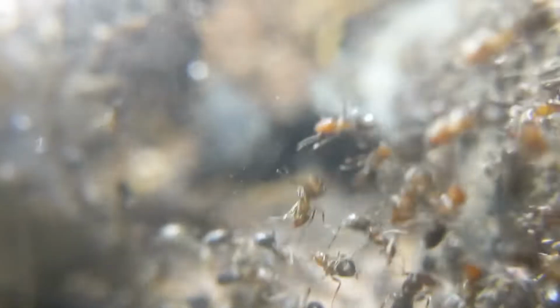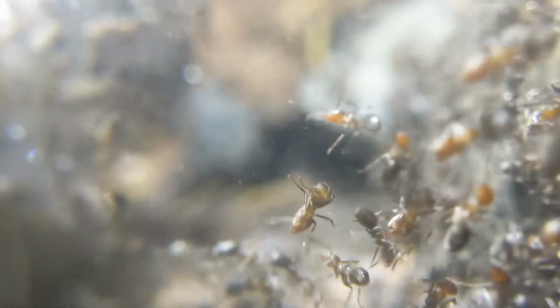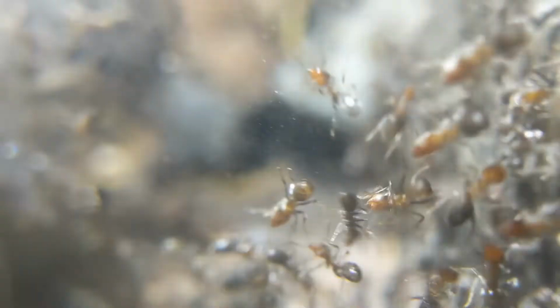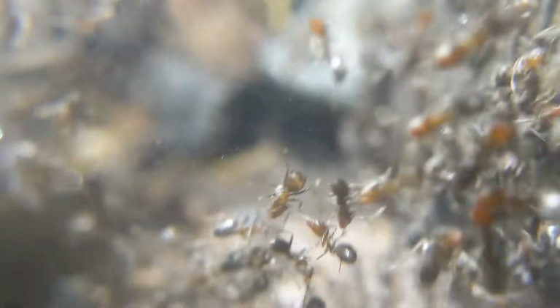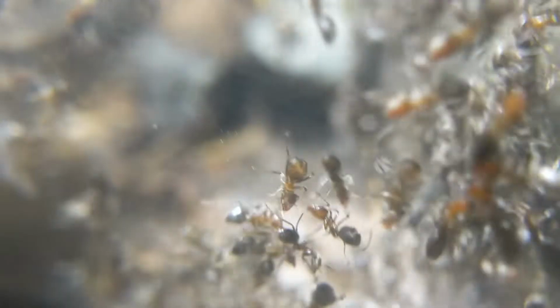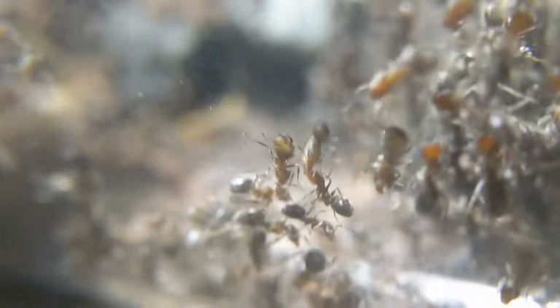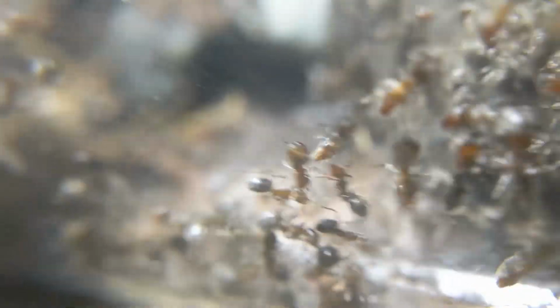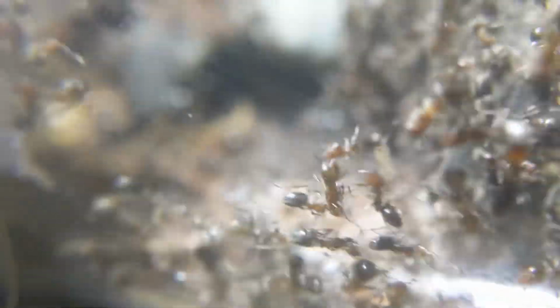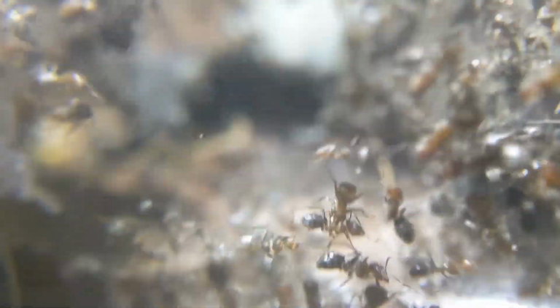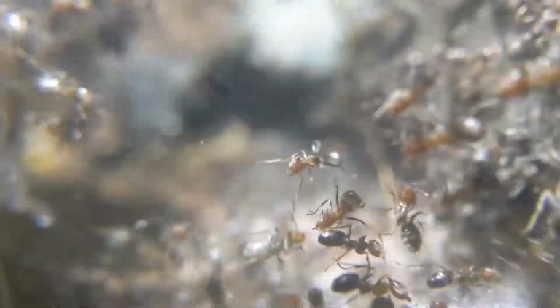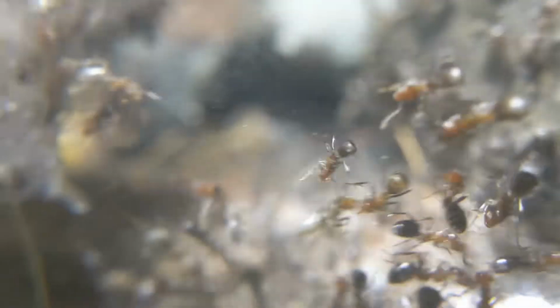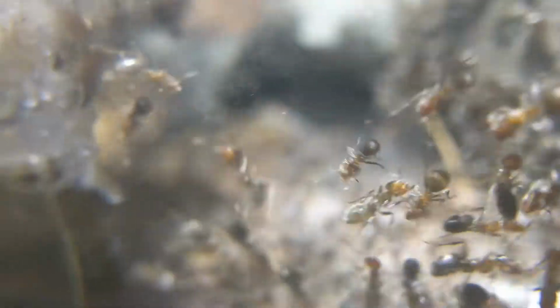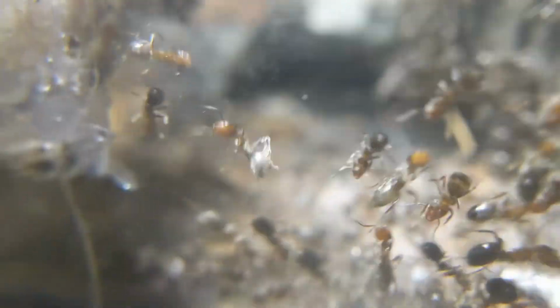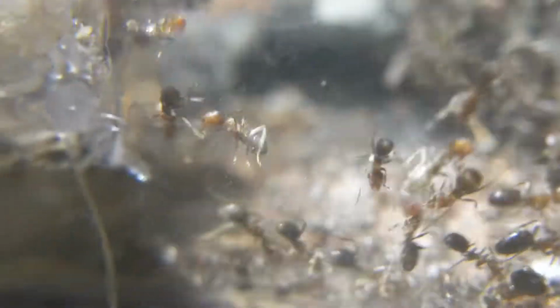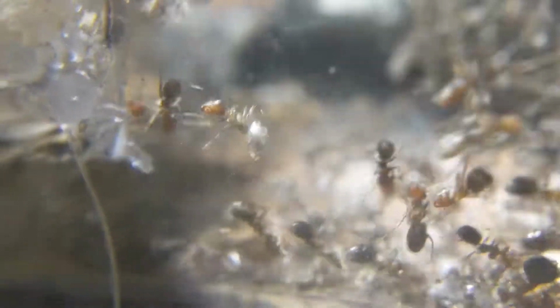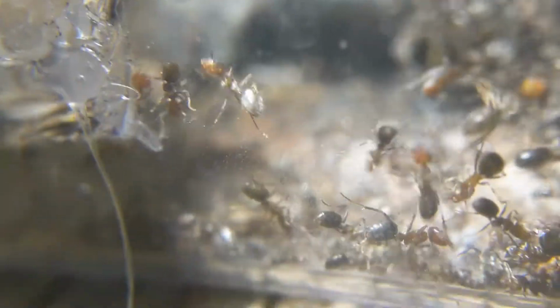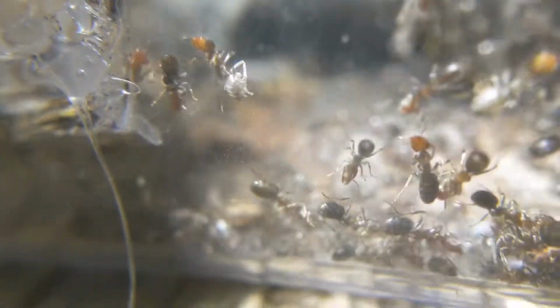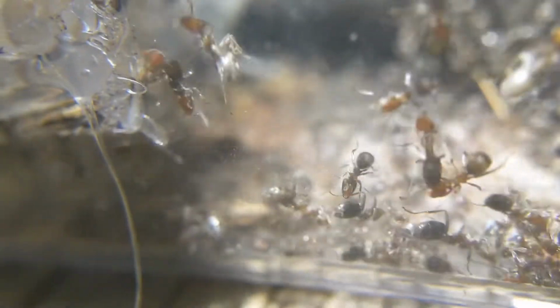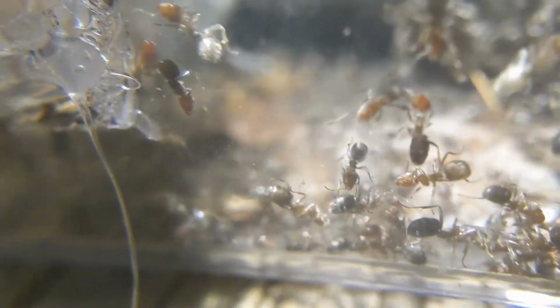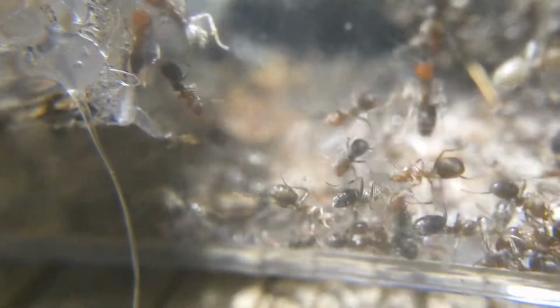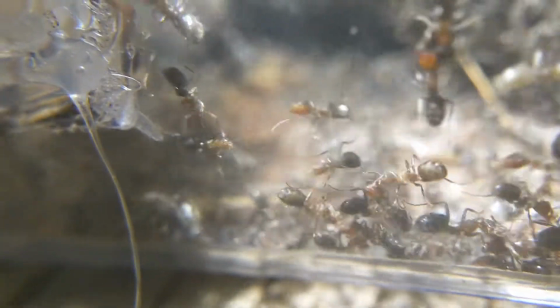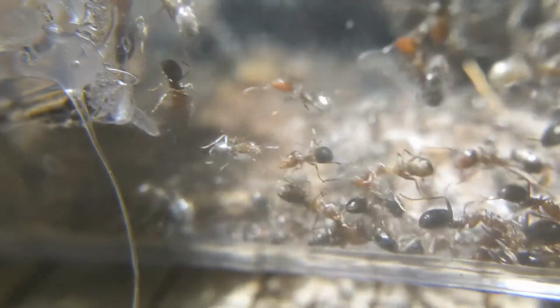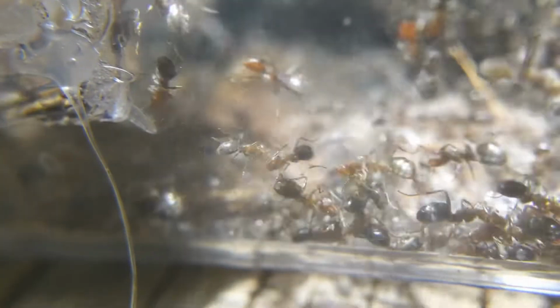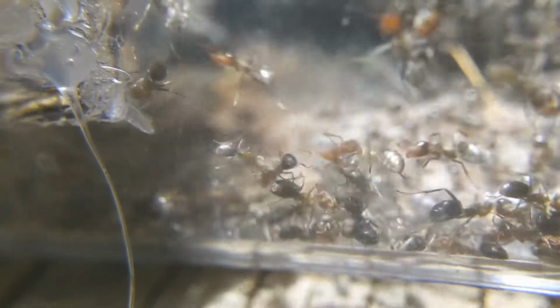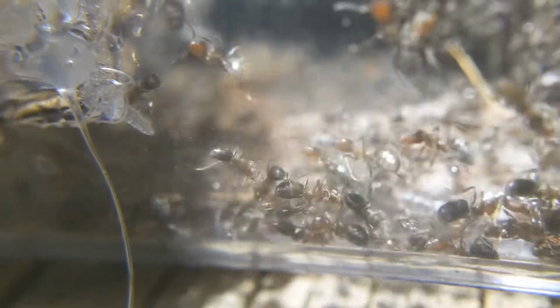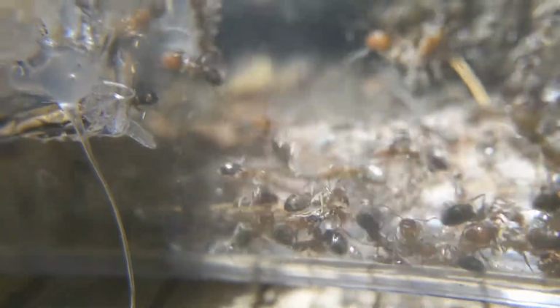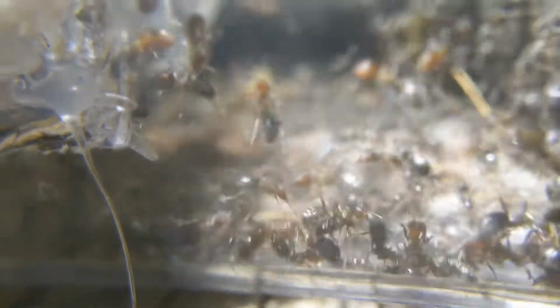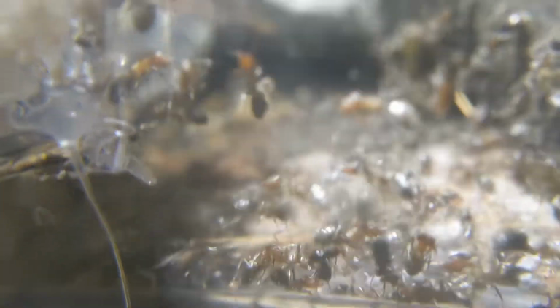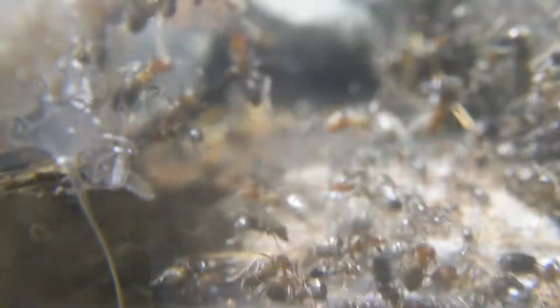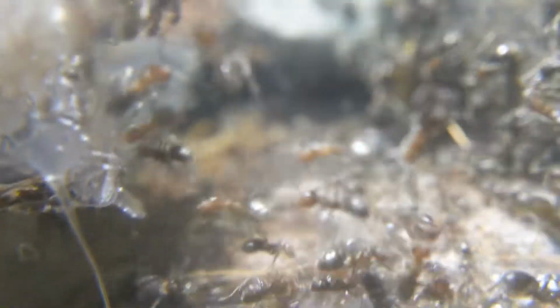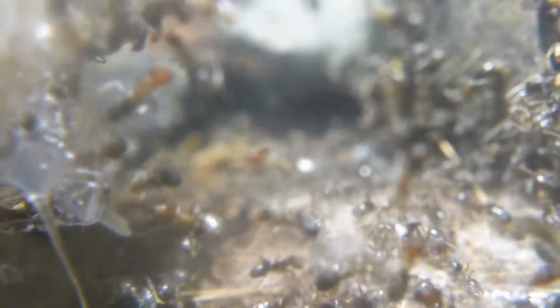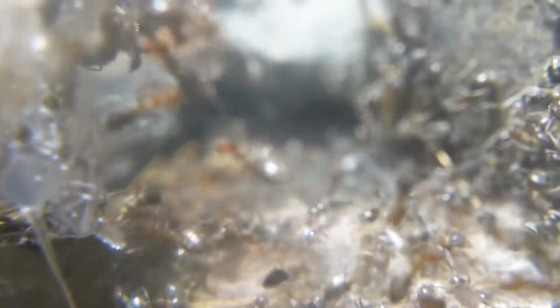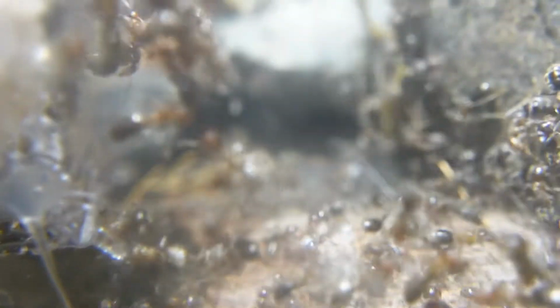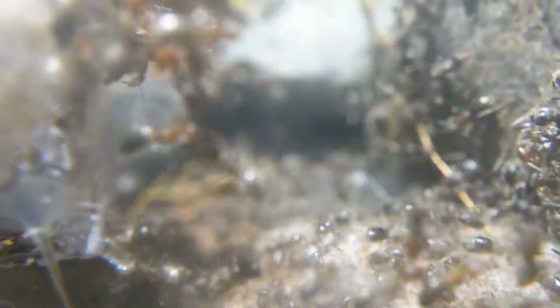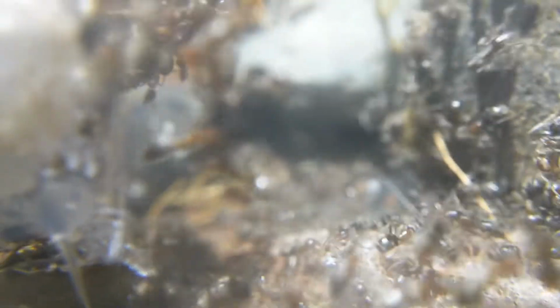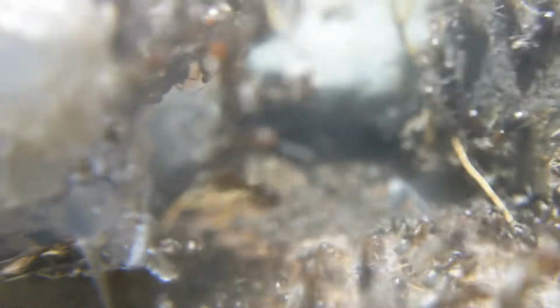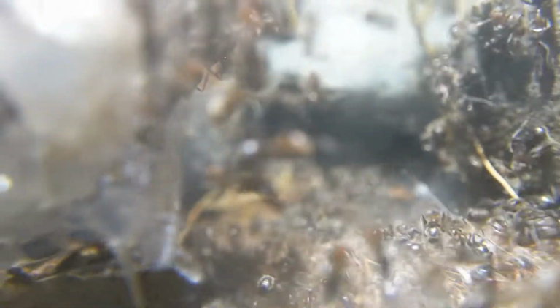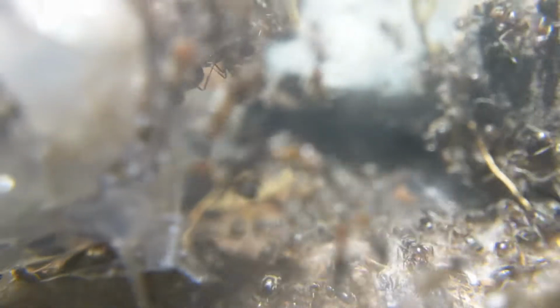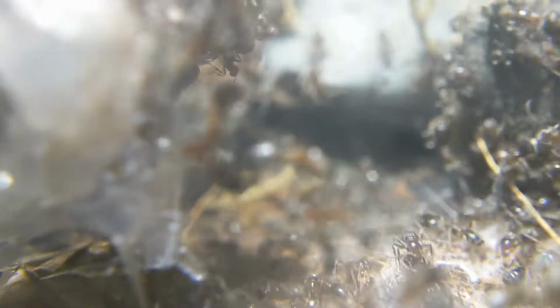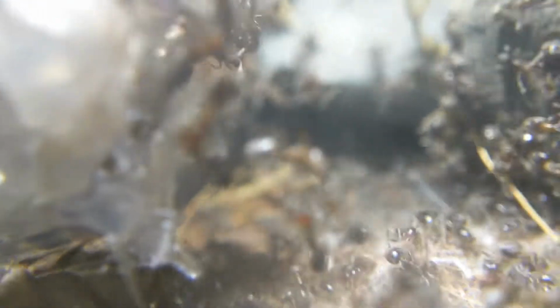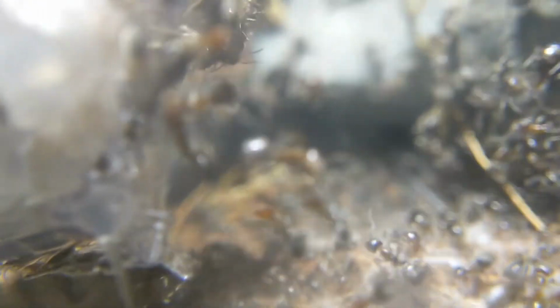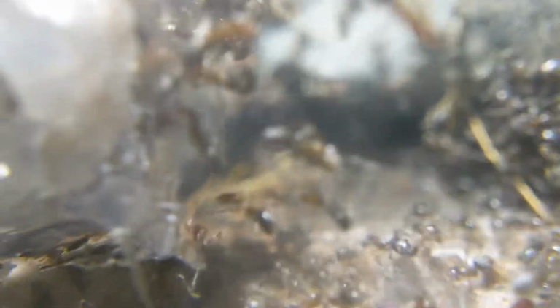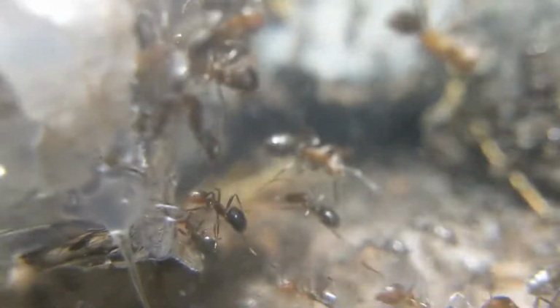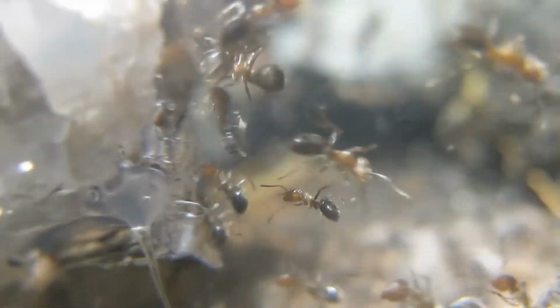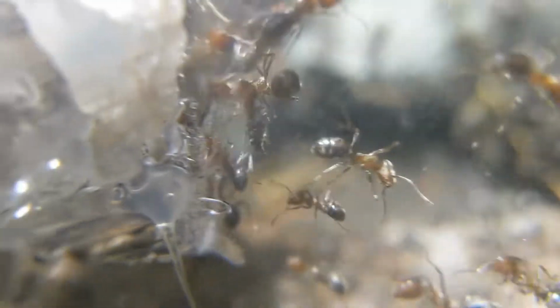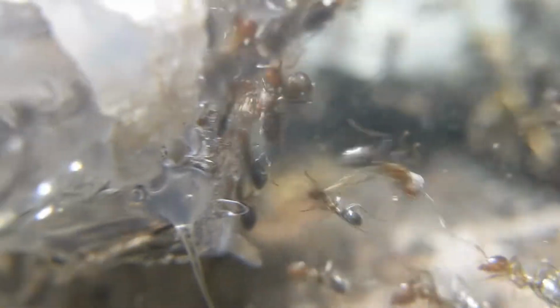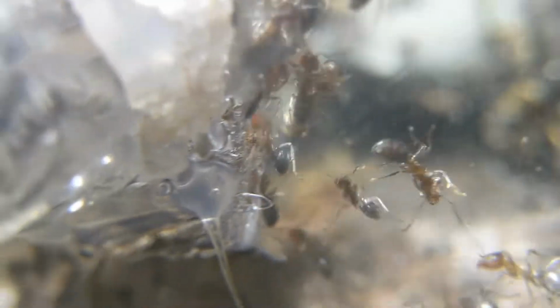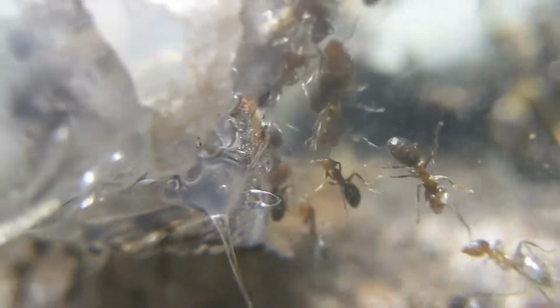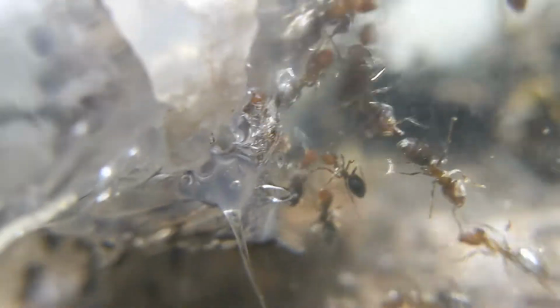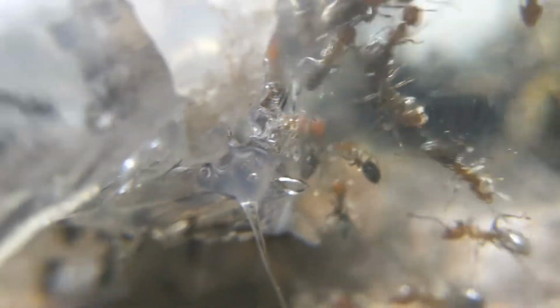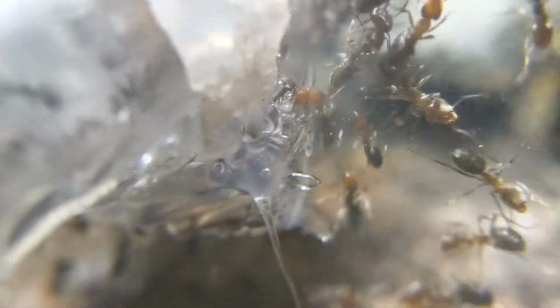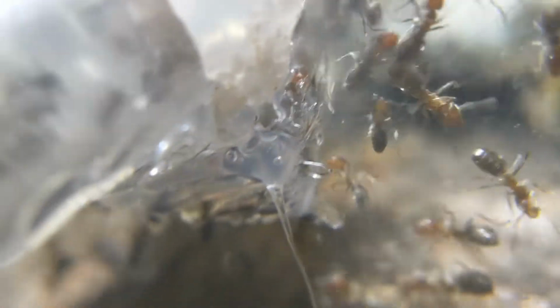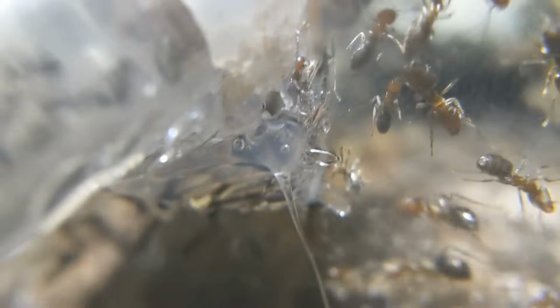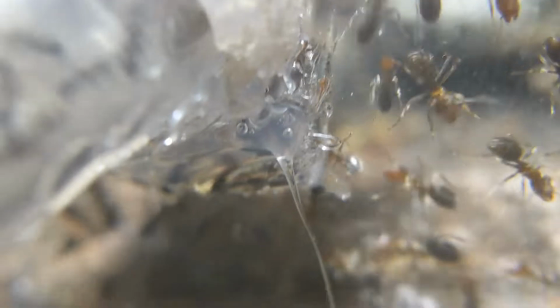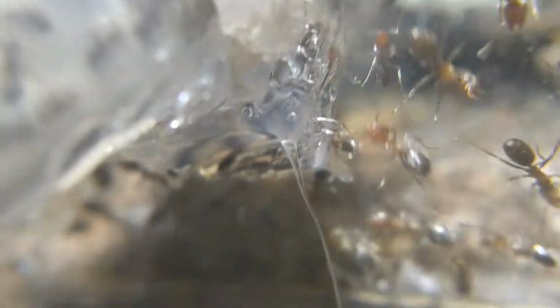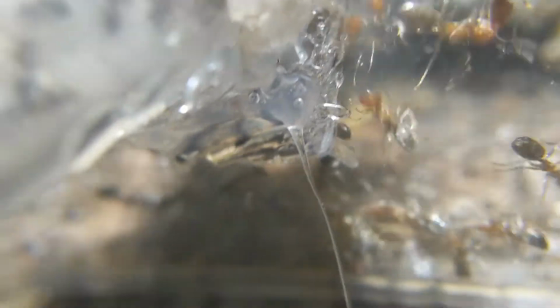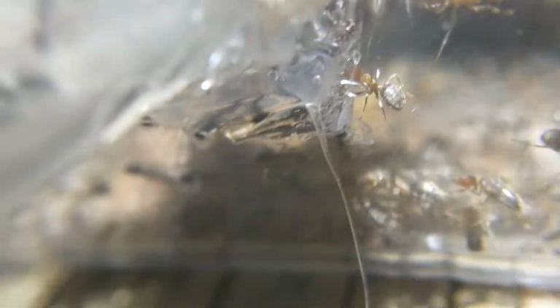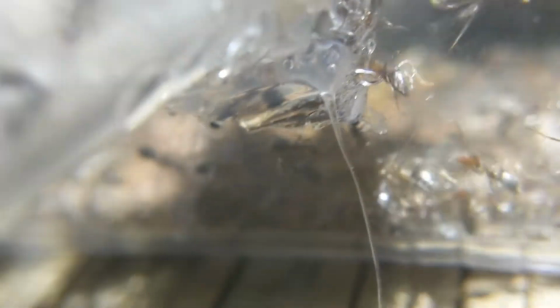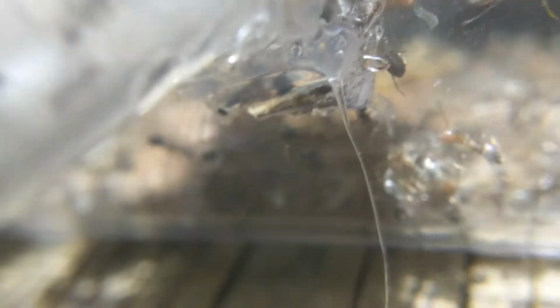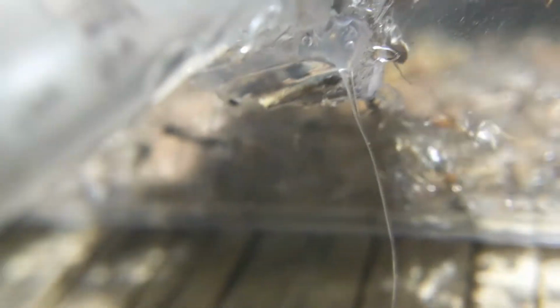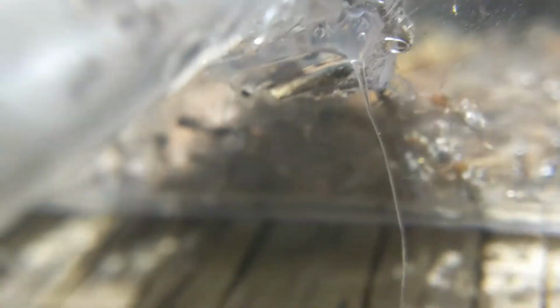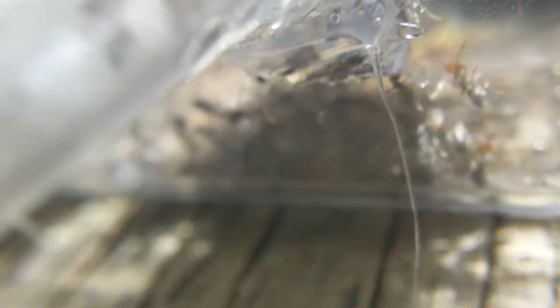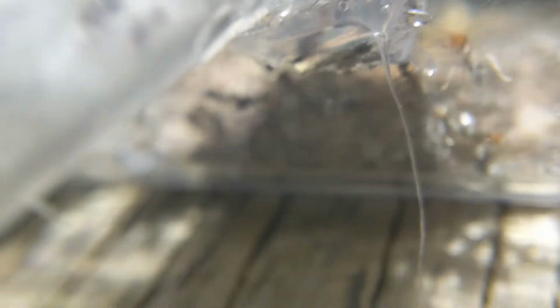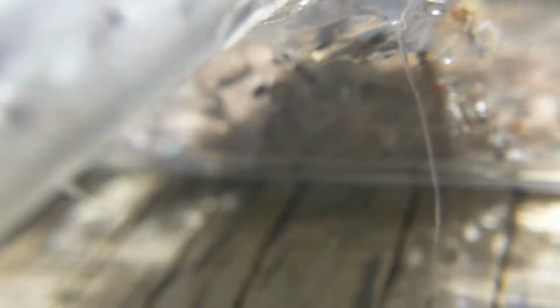This is their second outworld, and you can see how absolutely packed it is with workers just foraging and looking for food.